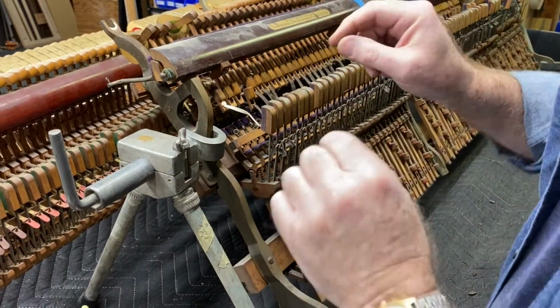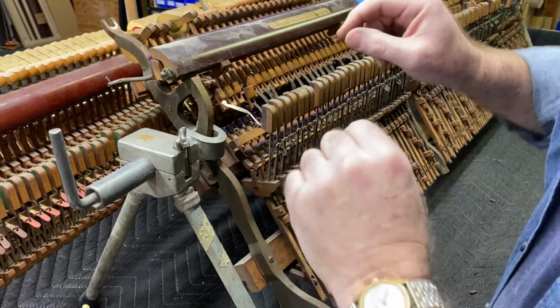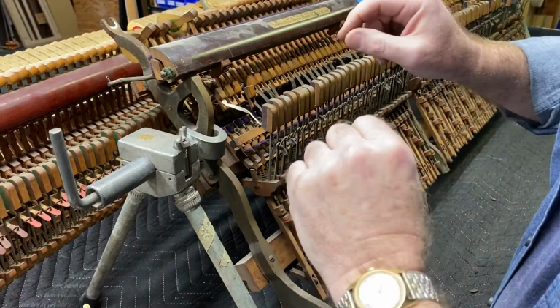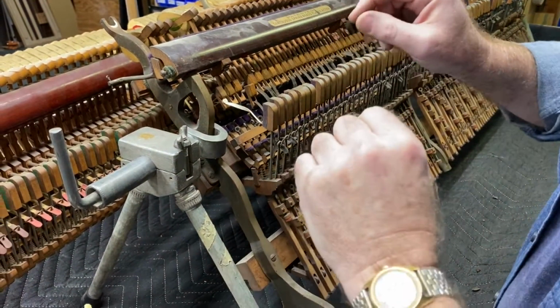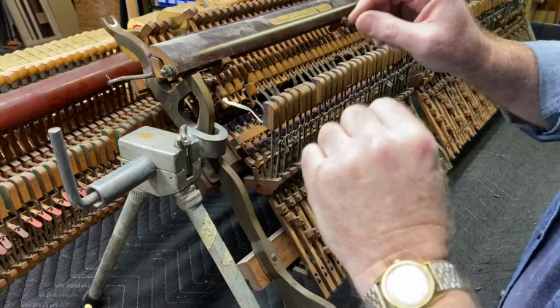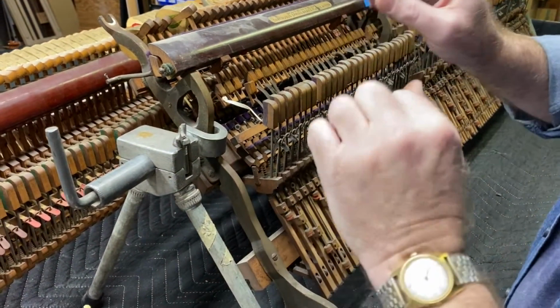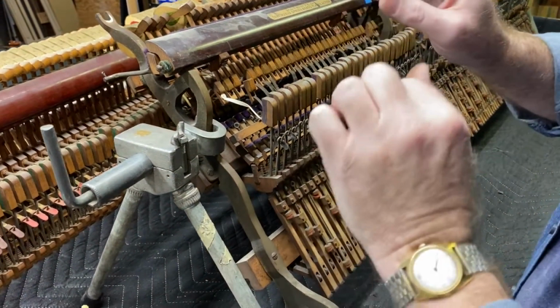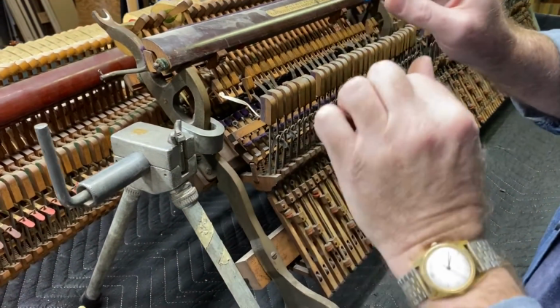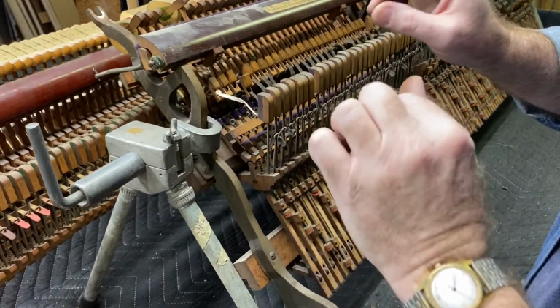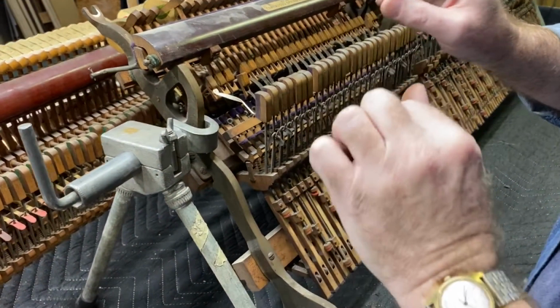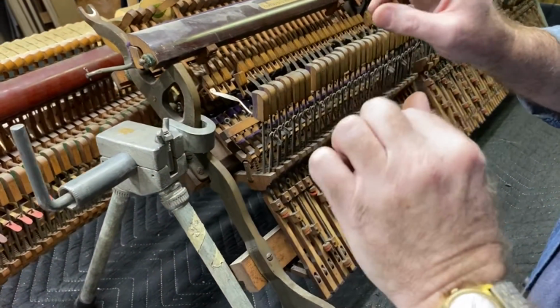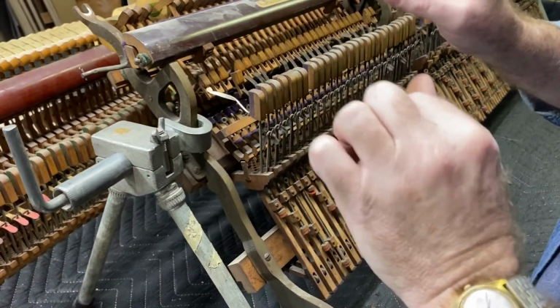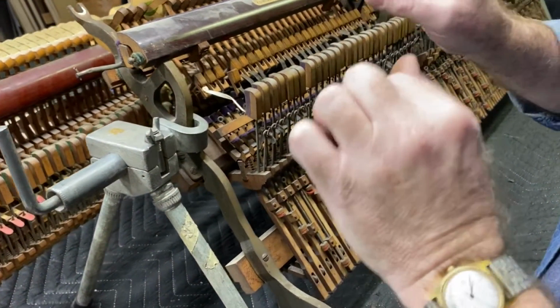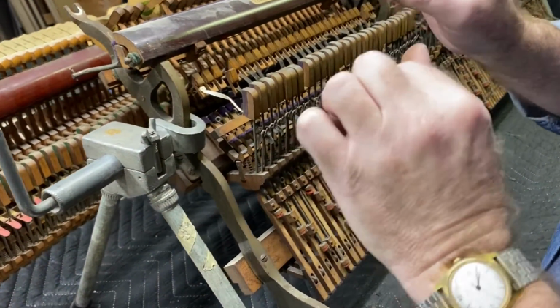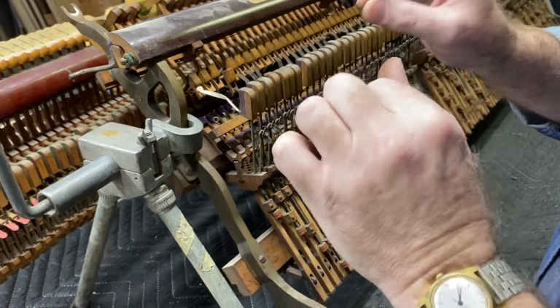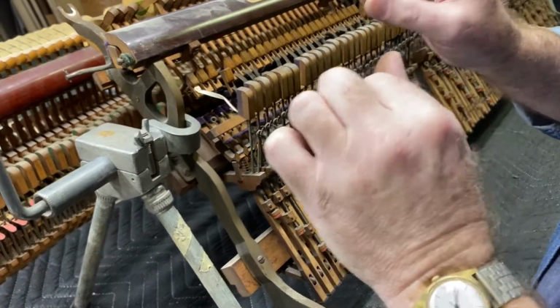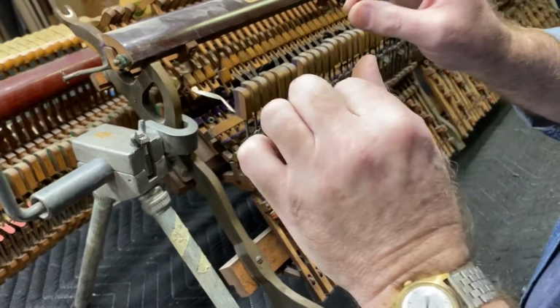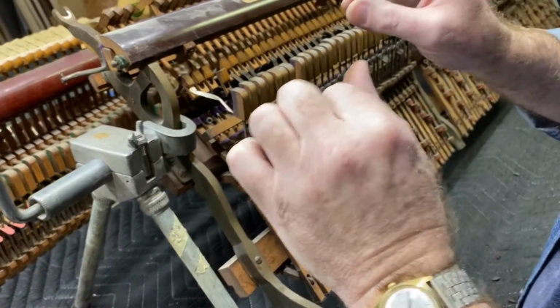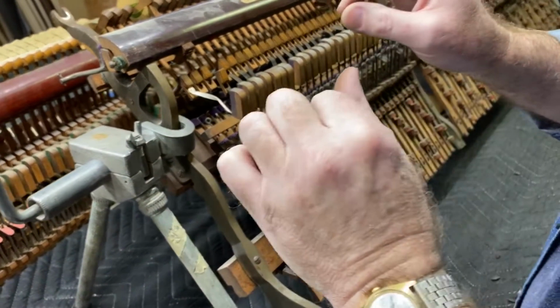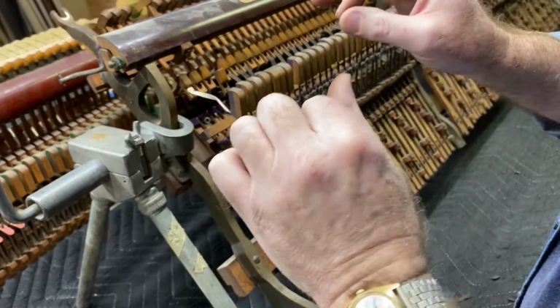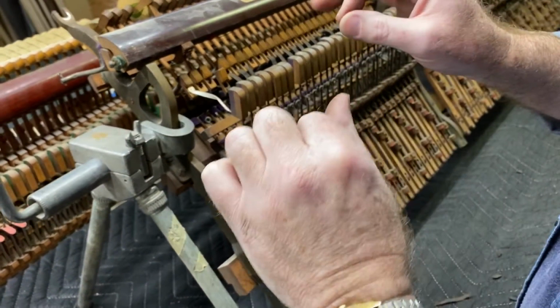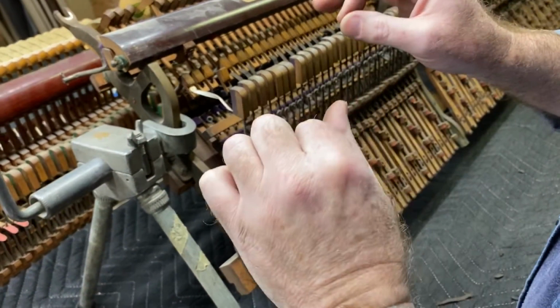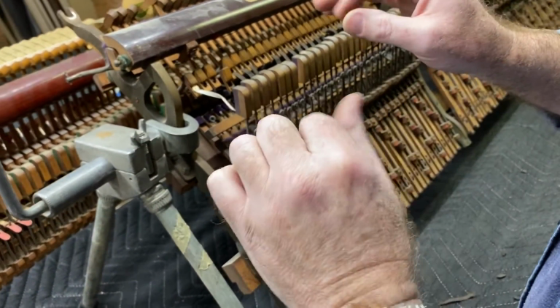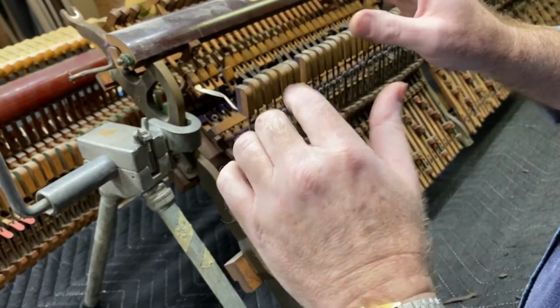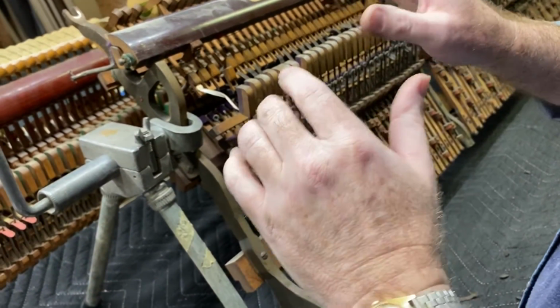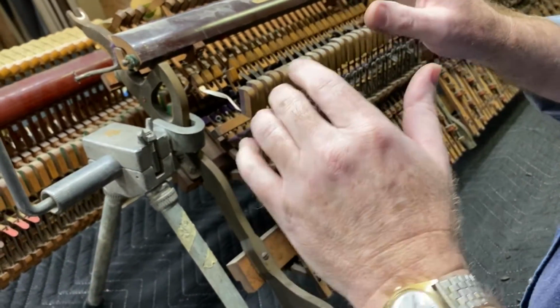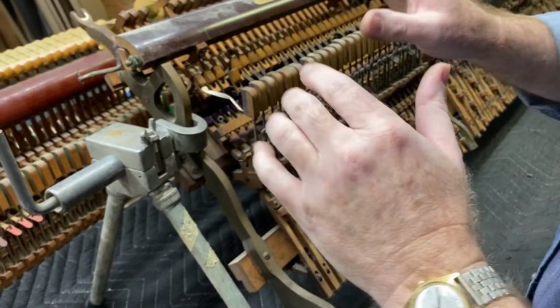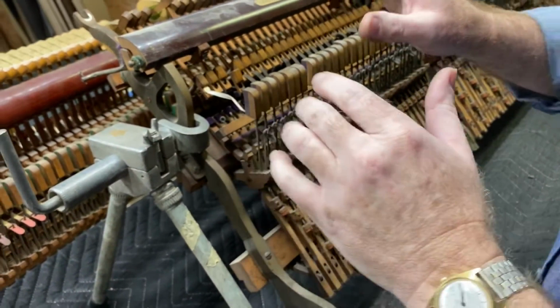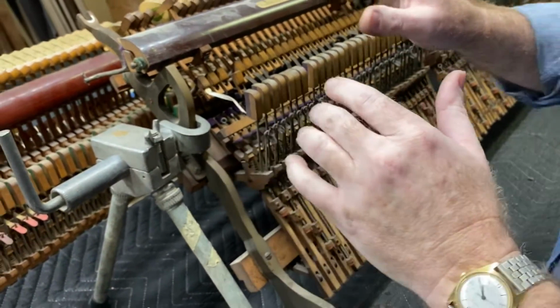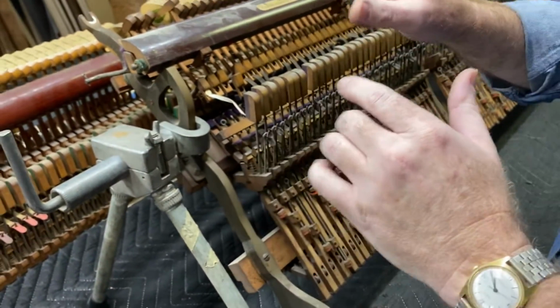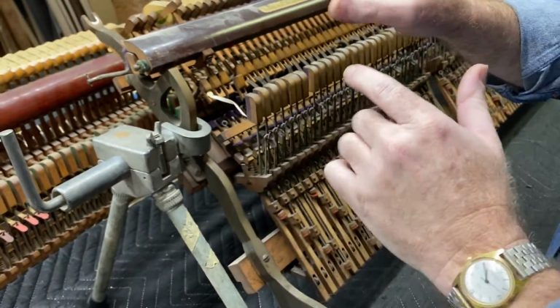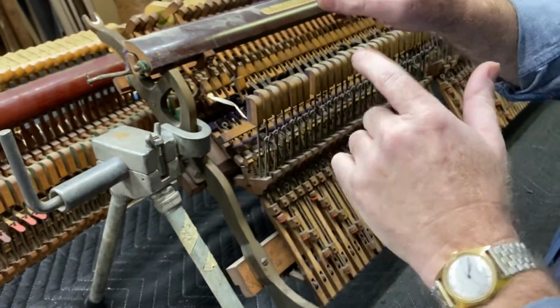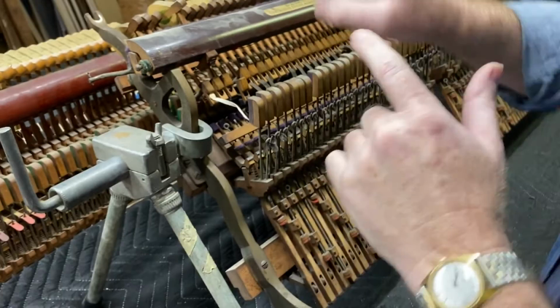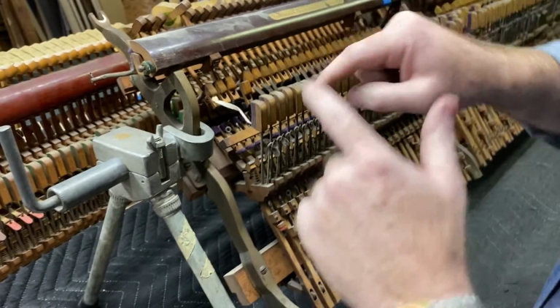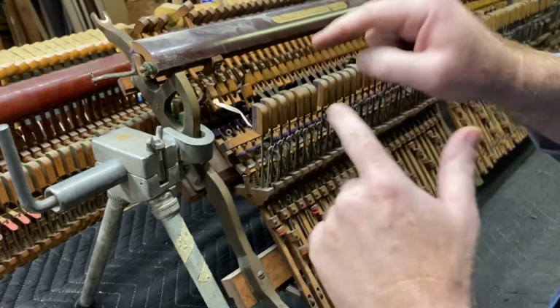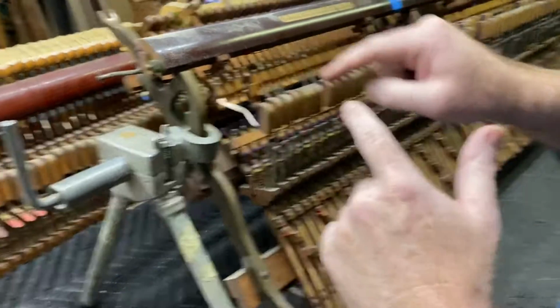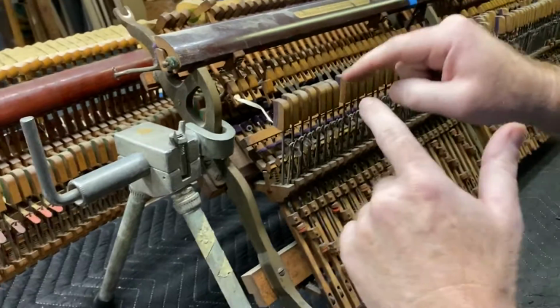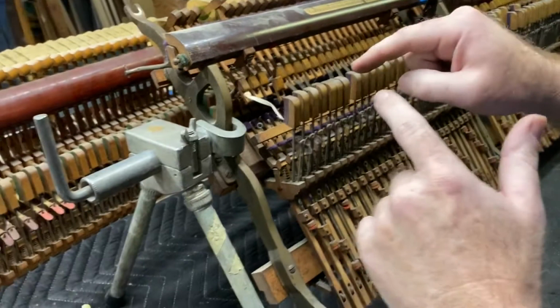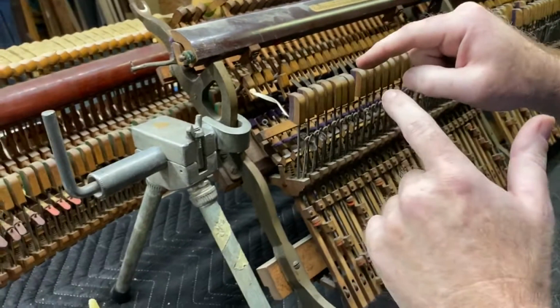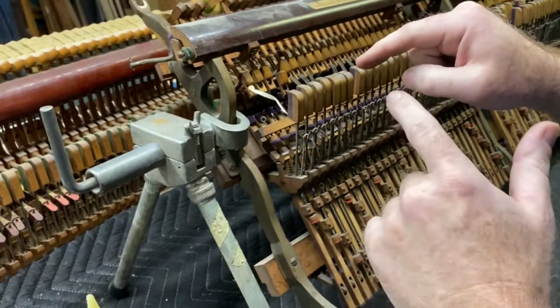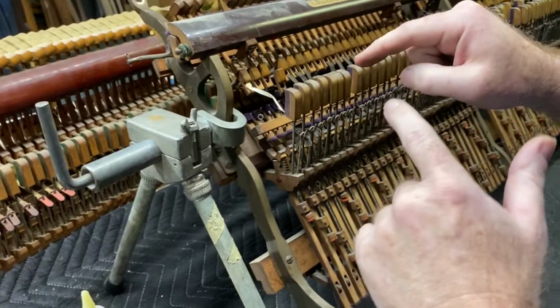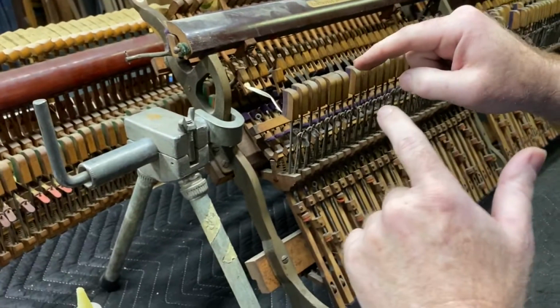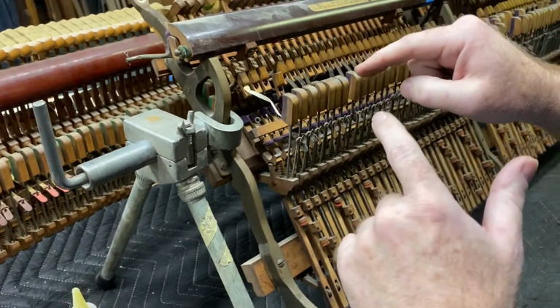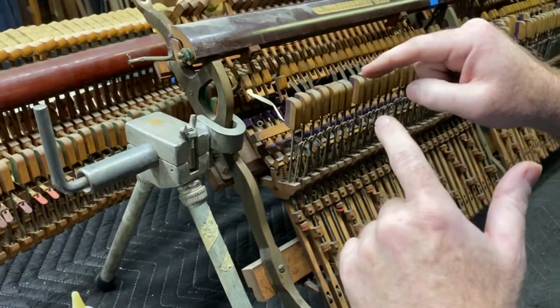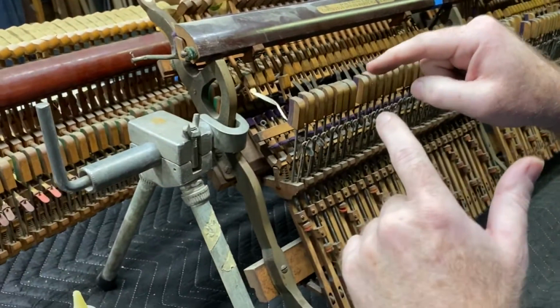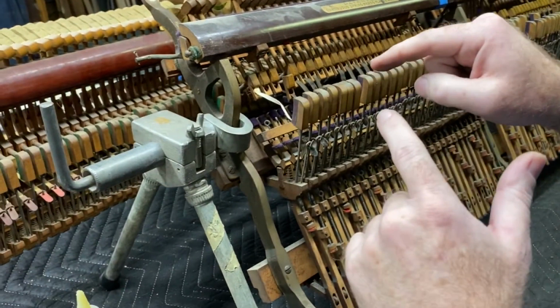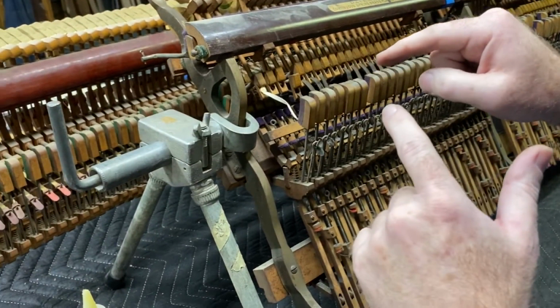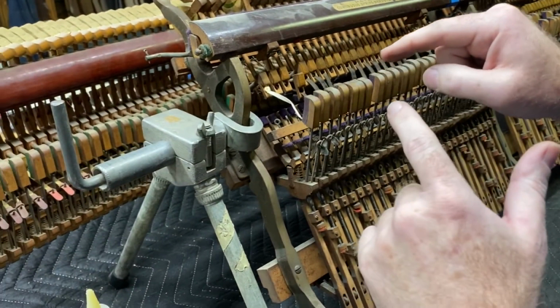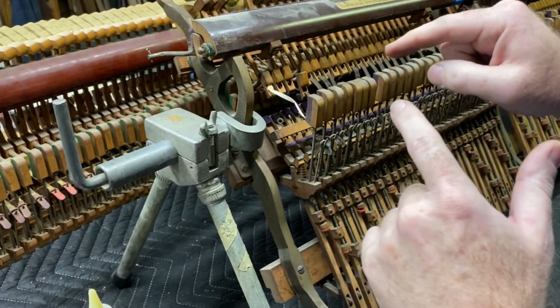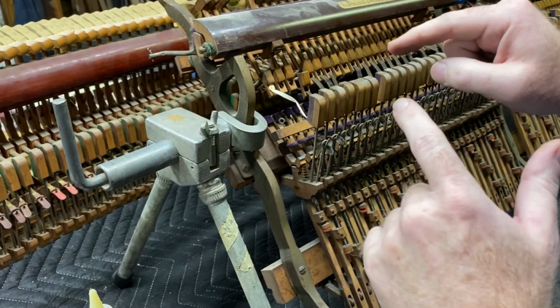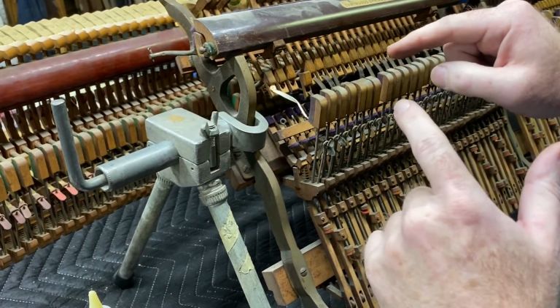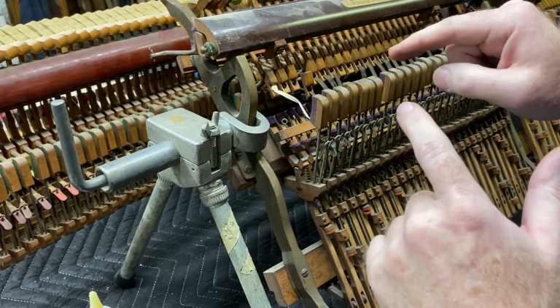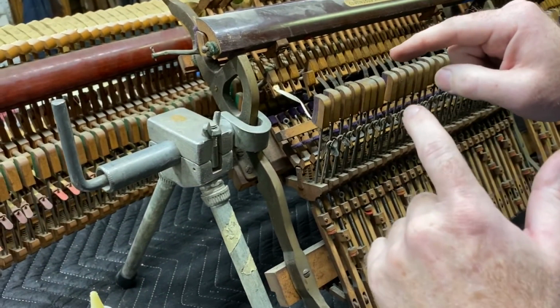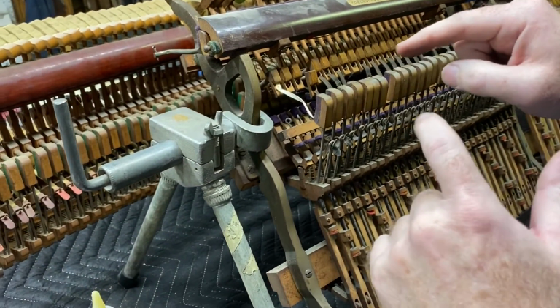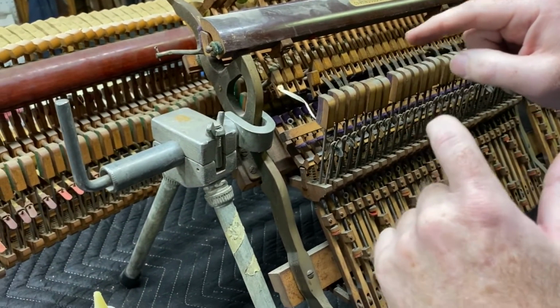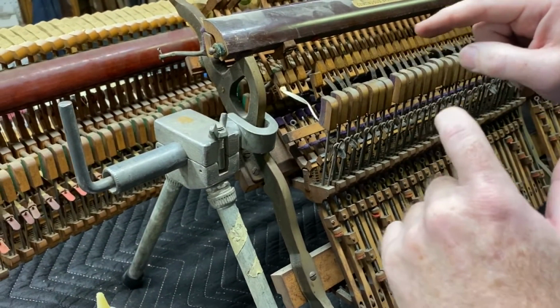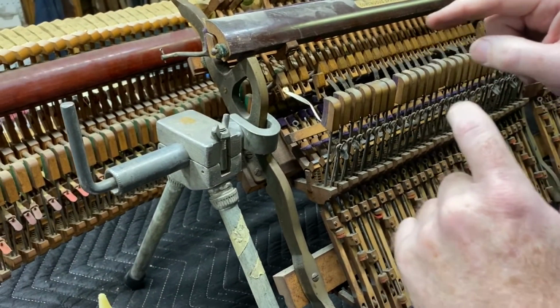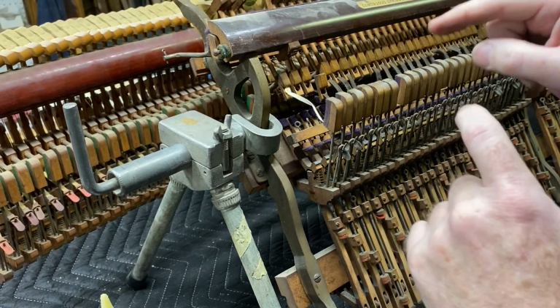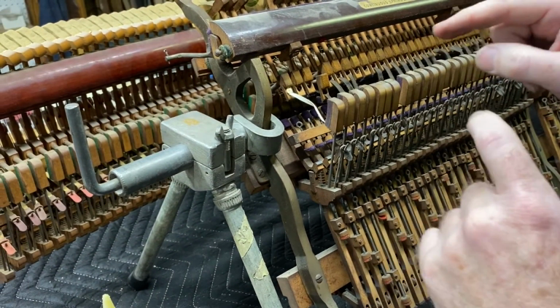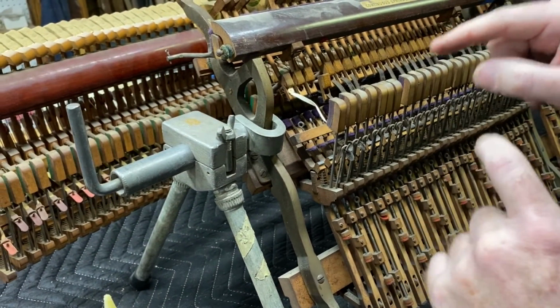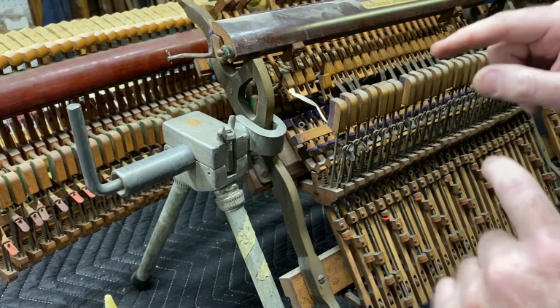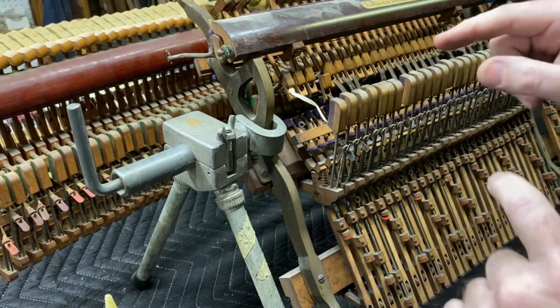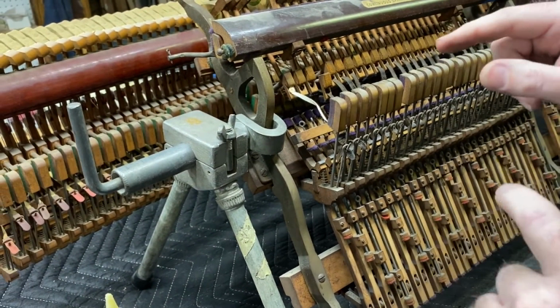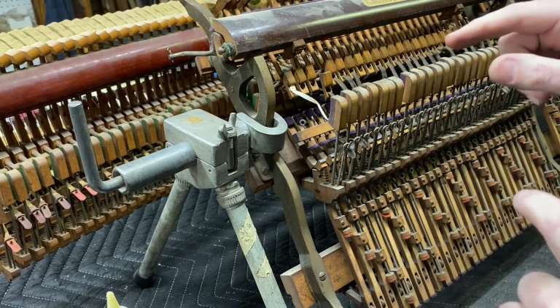Here's kind of the tricky part that catches a lot of people. I'm going to show you how to properly connect the bridle strap and how to do something called tripping the jack.